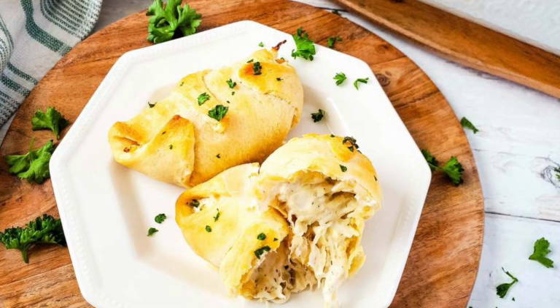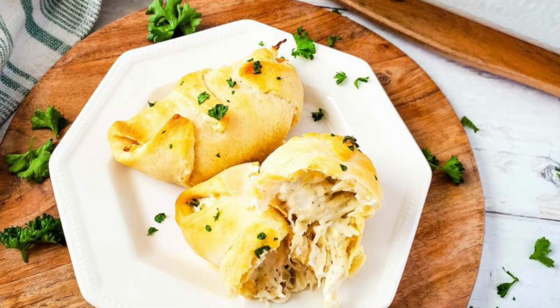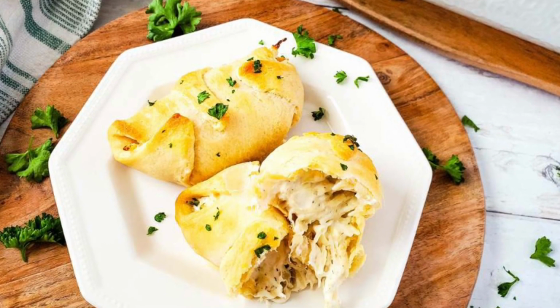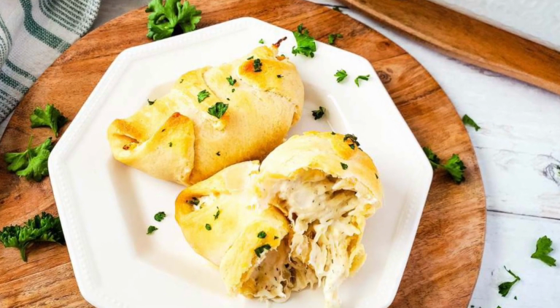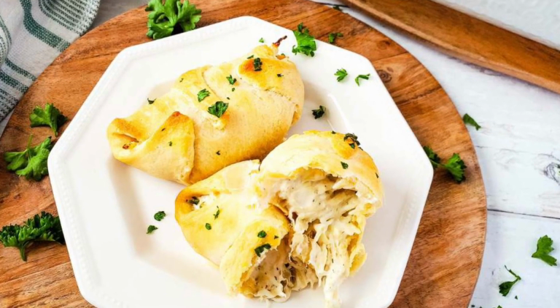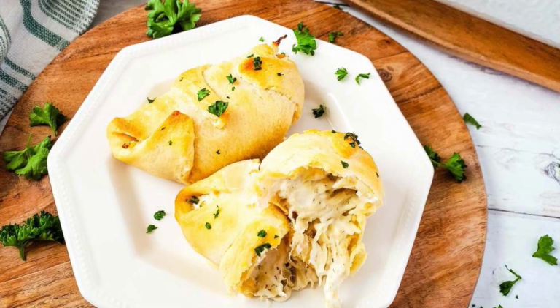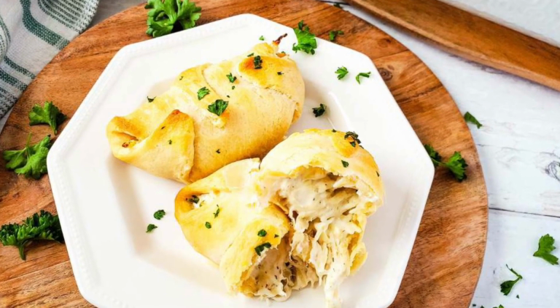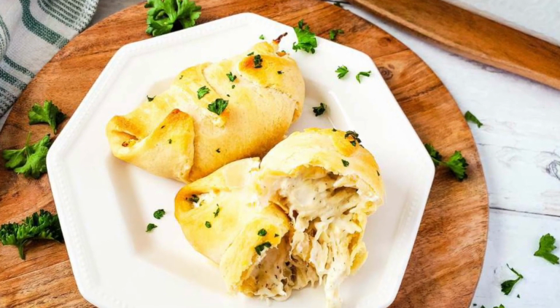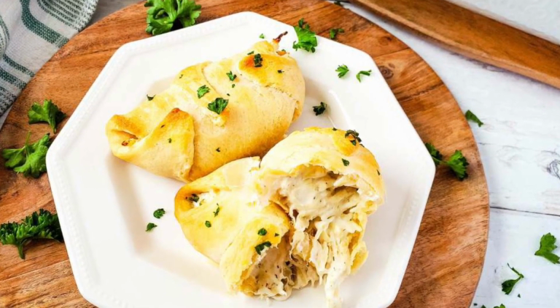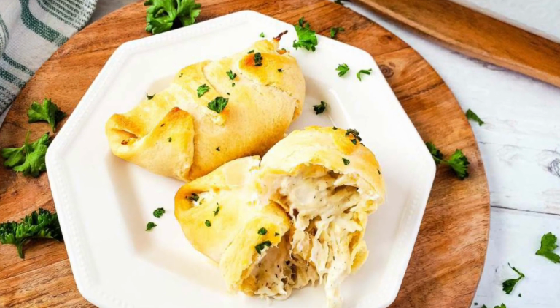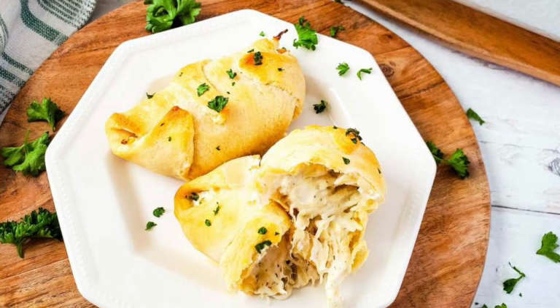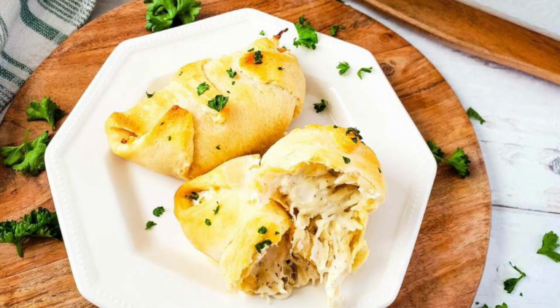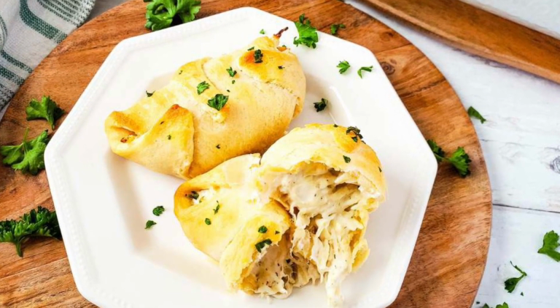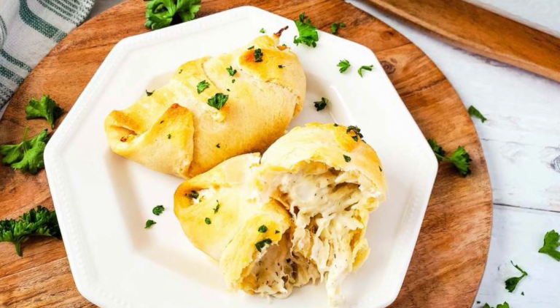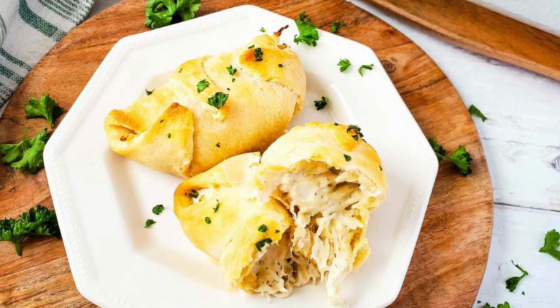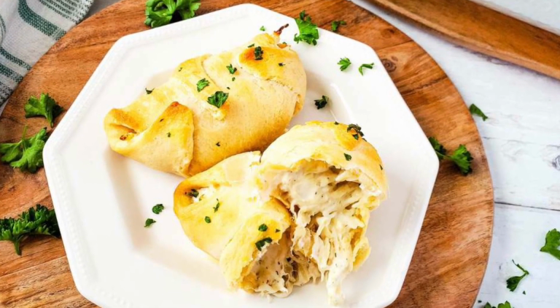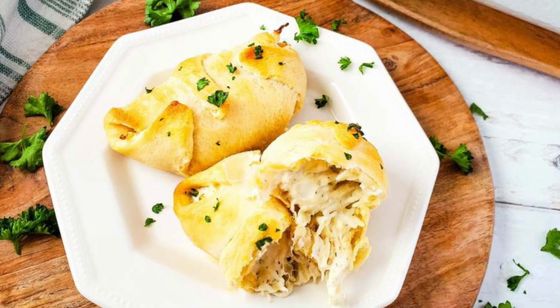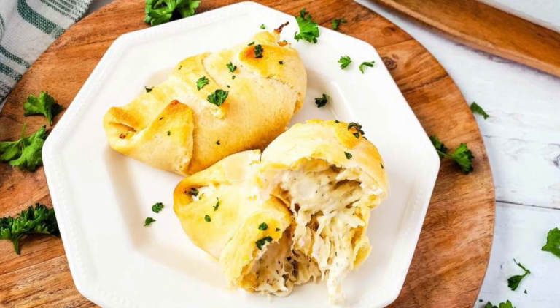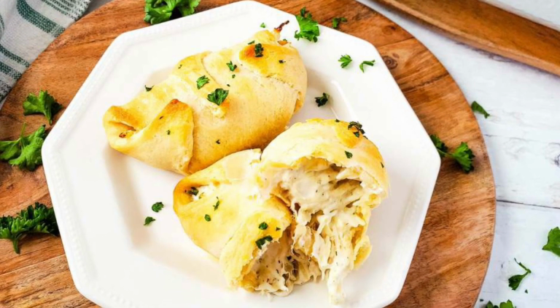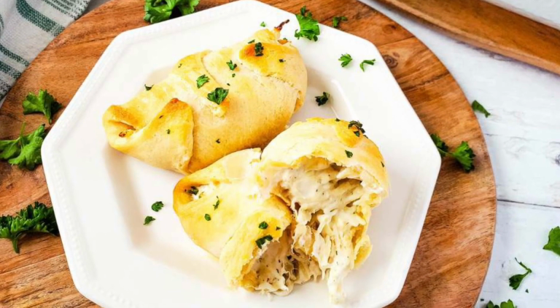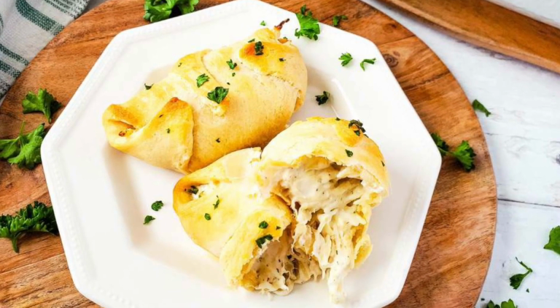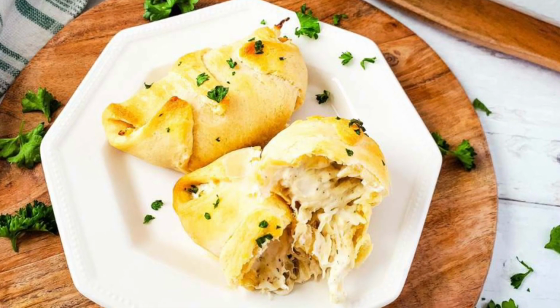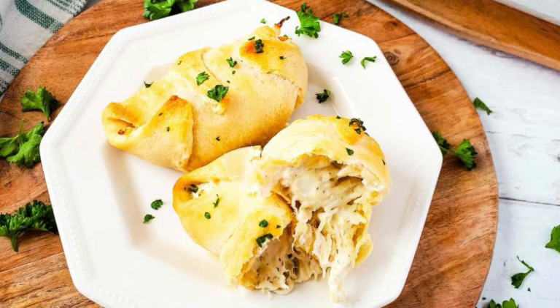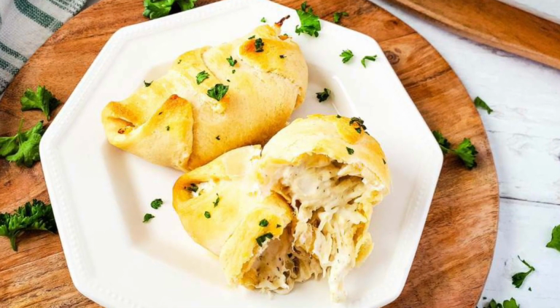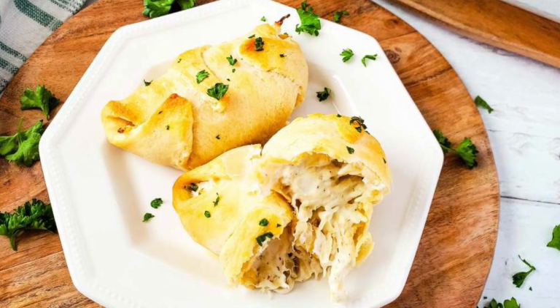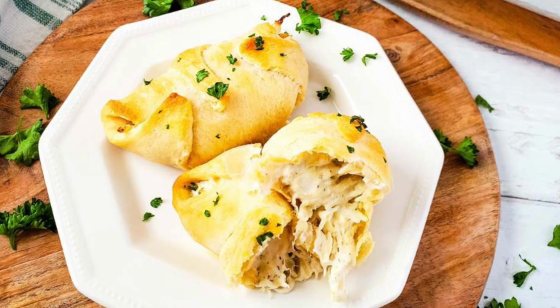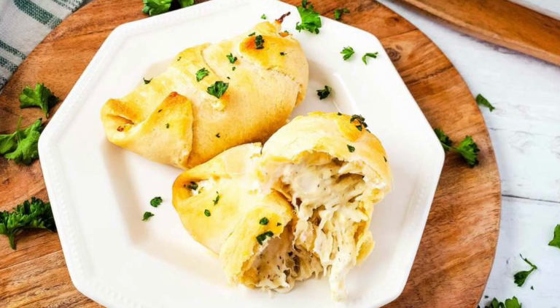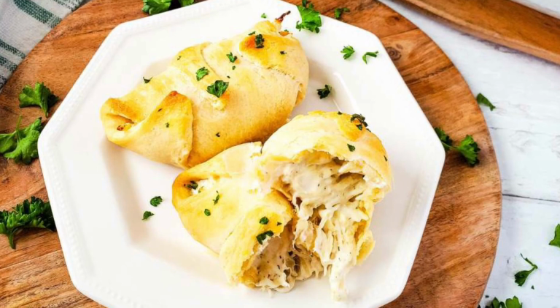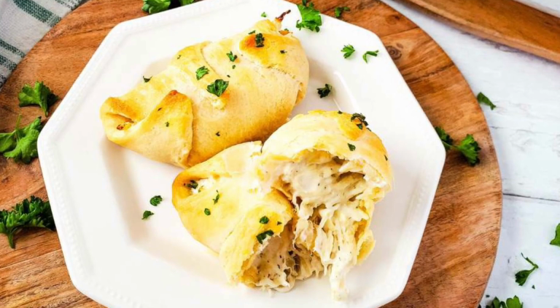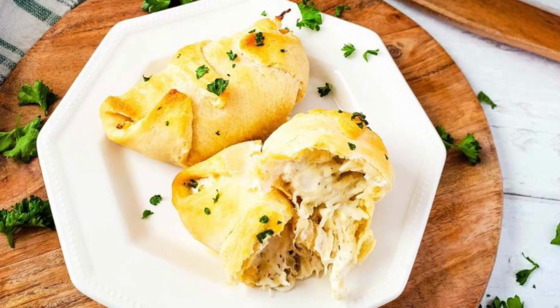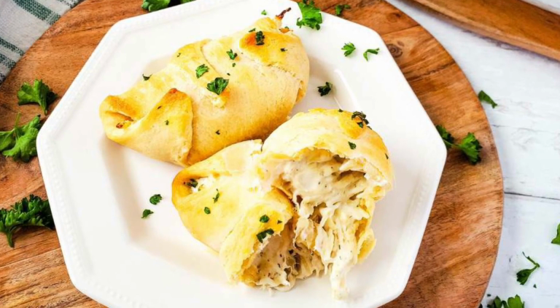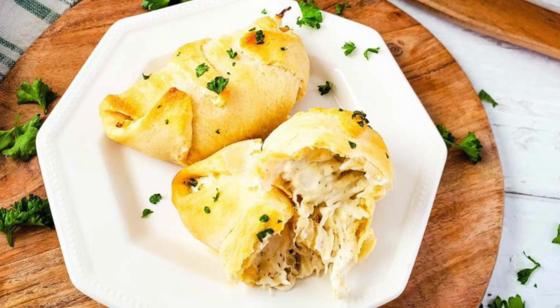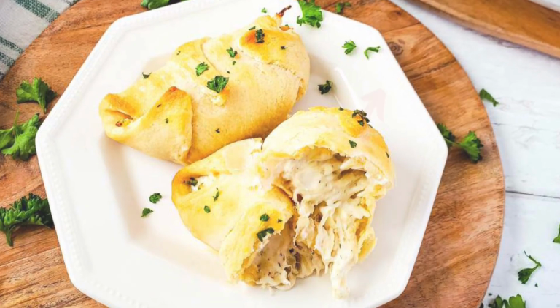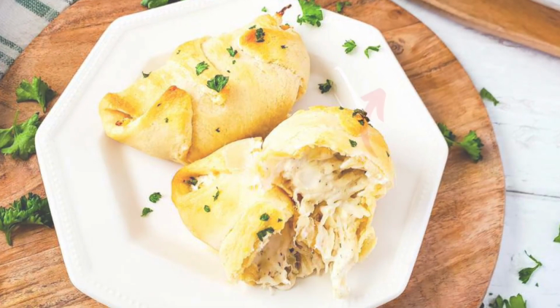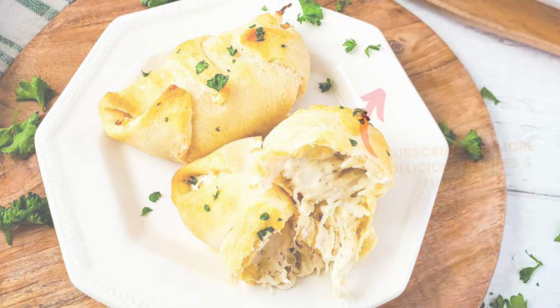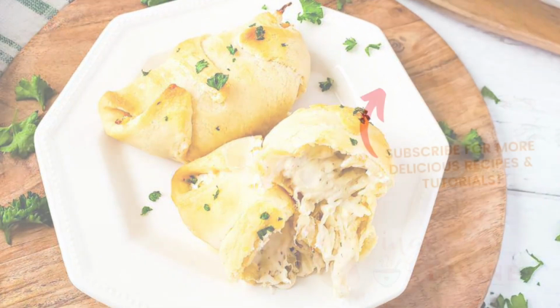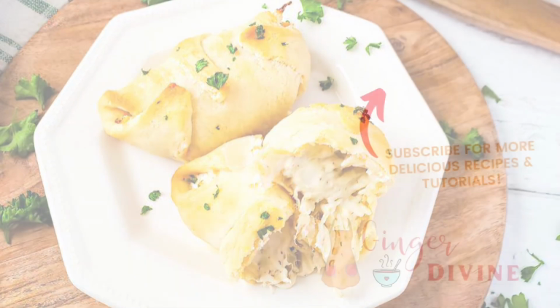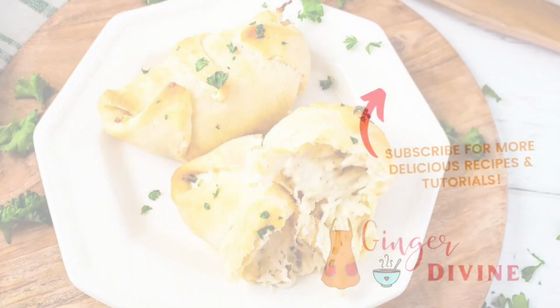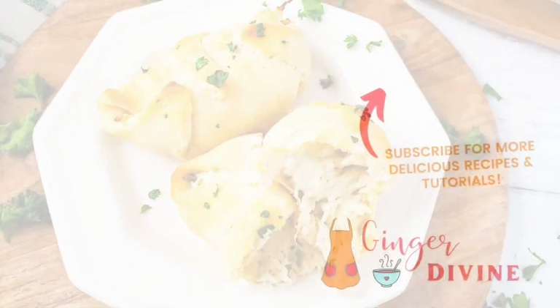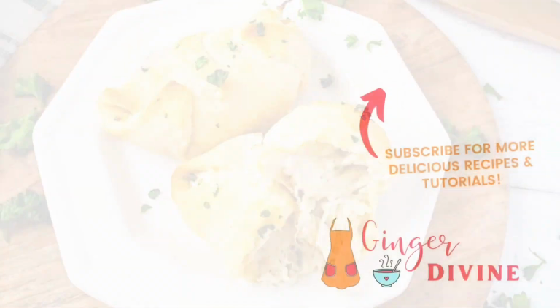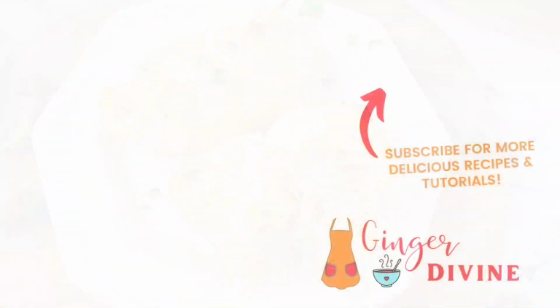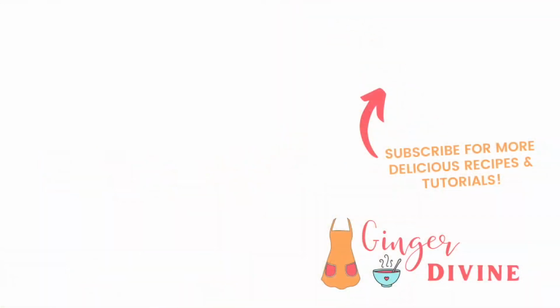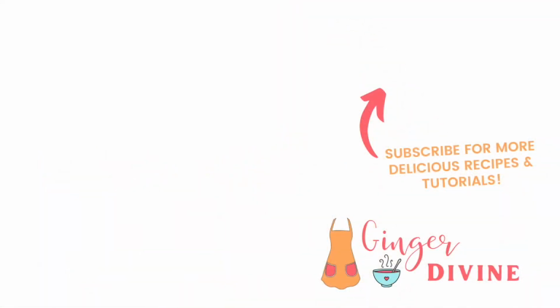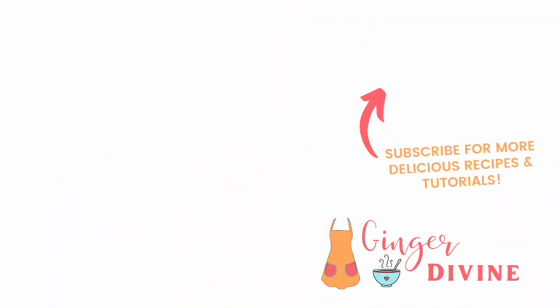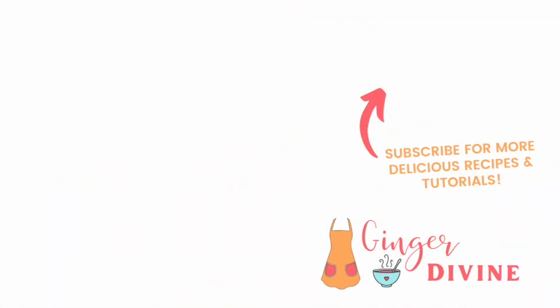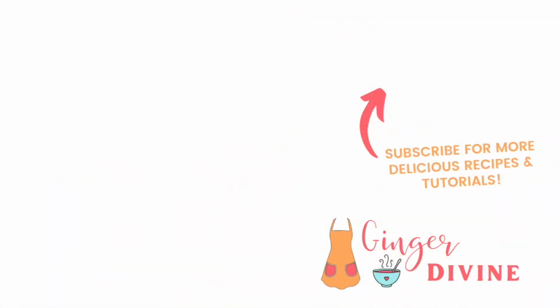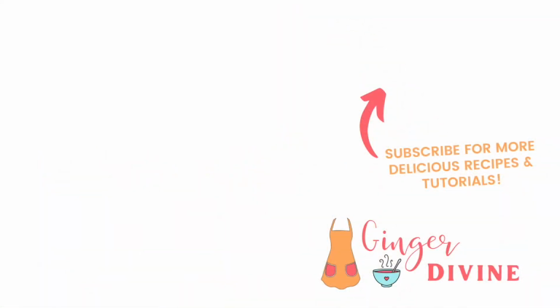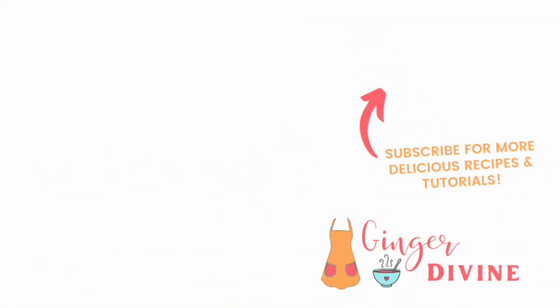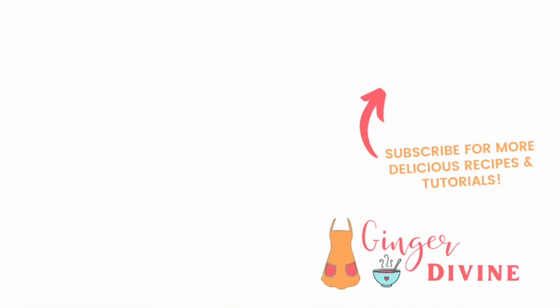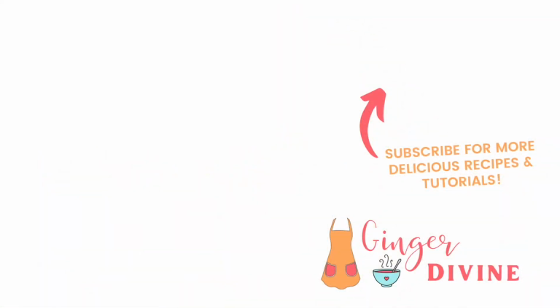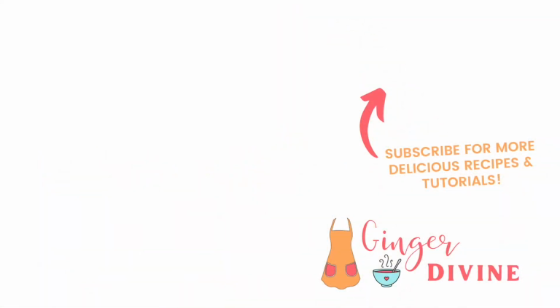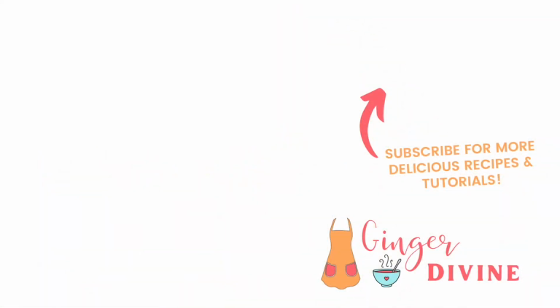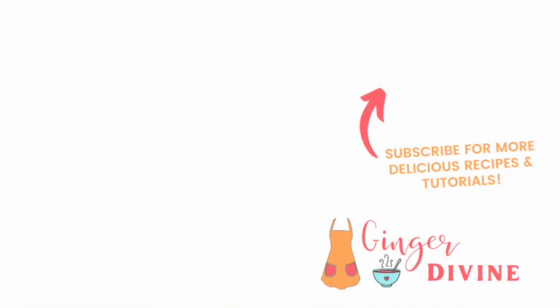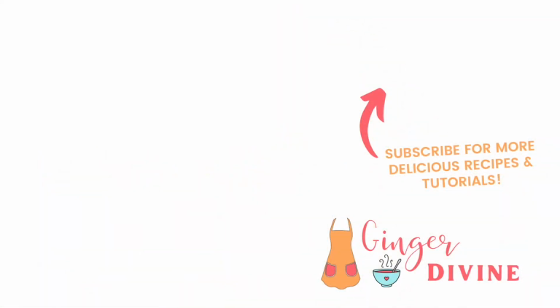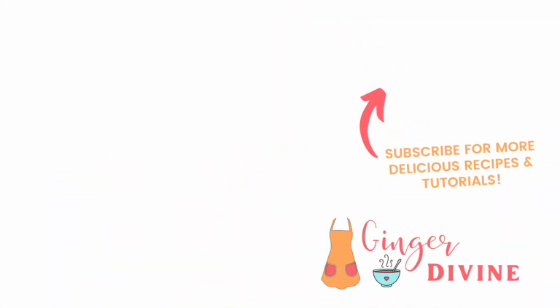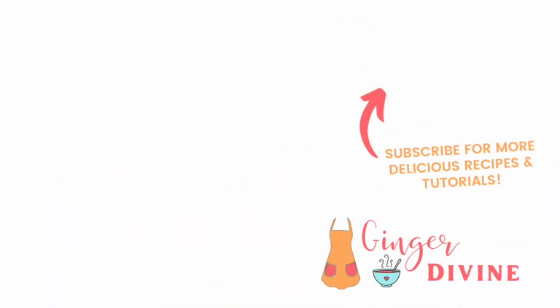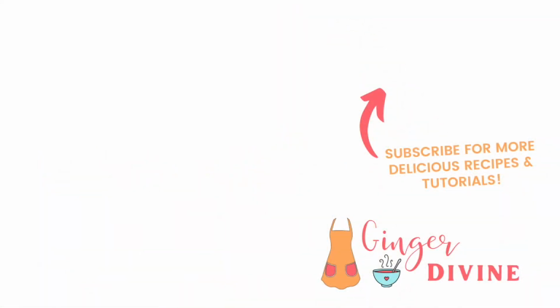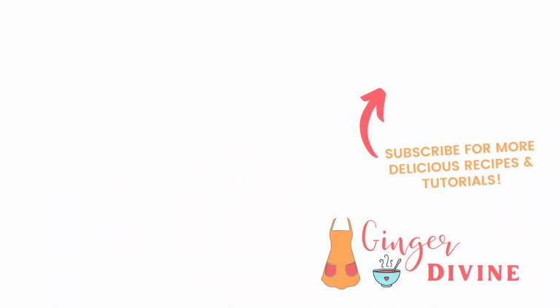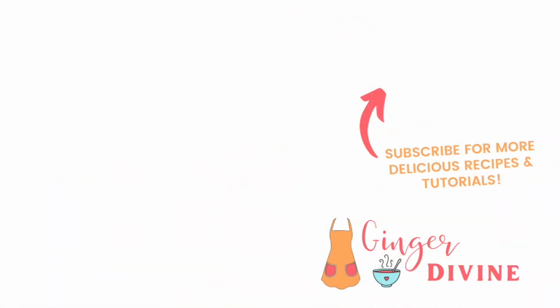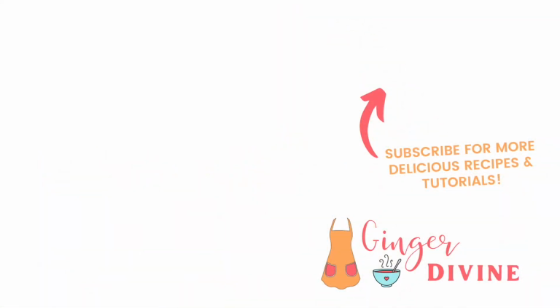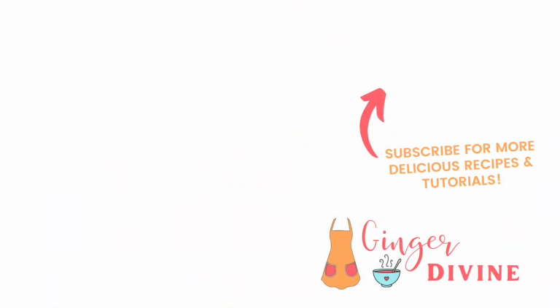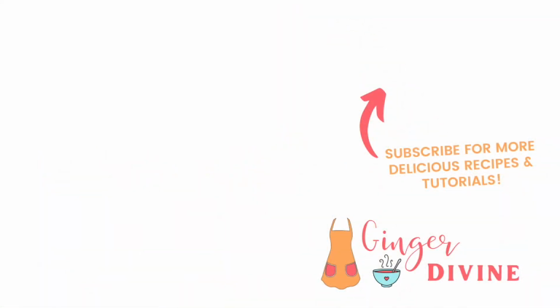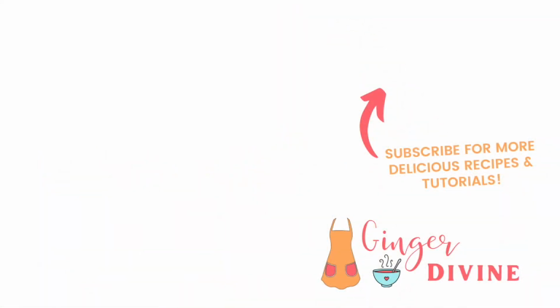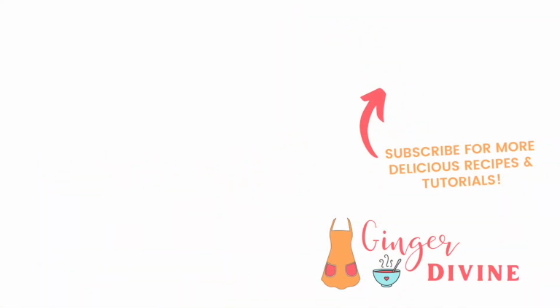I hope you enjoyed this recipe. If you did, make sure to come subscribe for more and don't forget to check out the full written recipe in the description box.